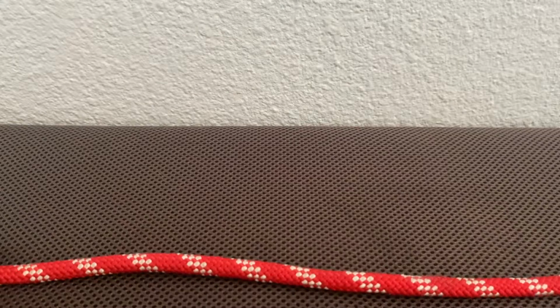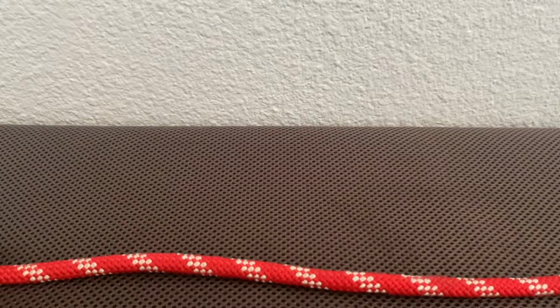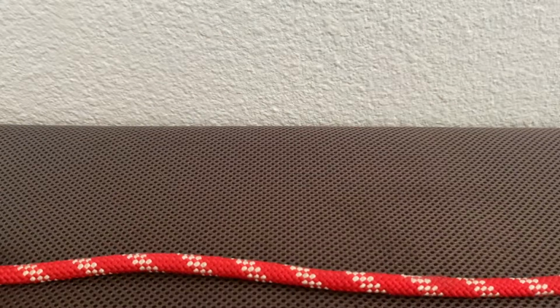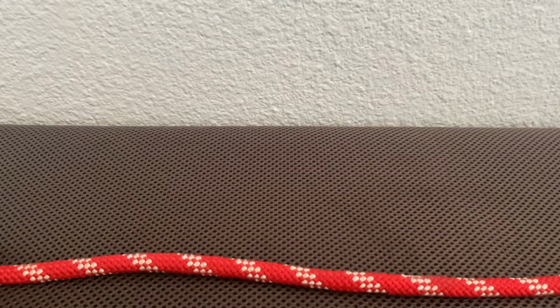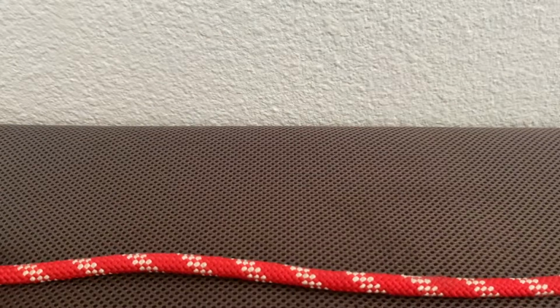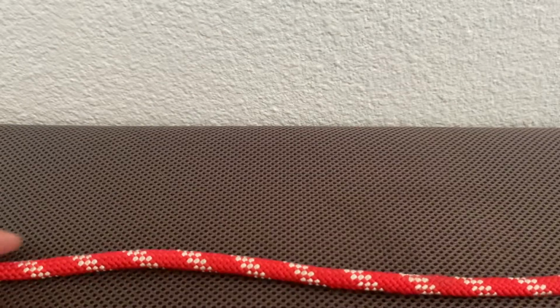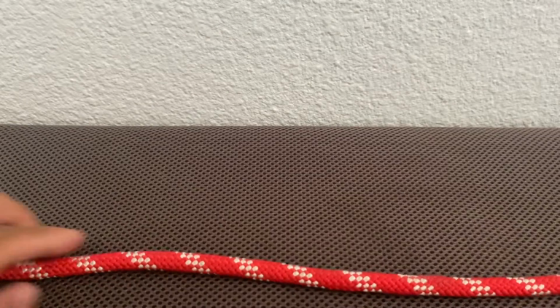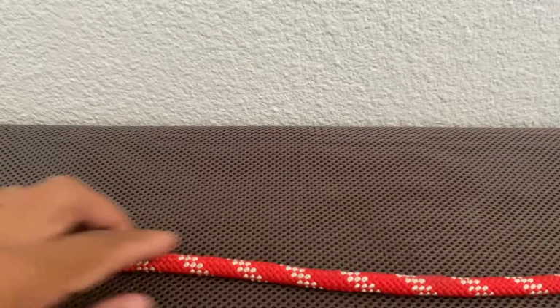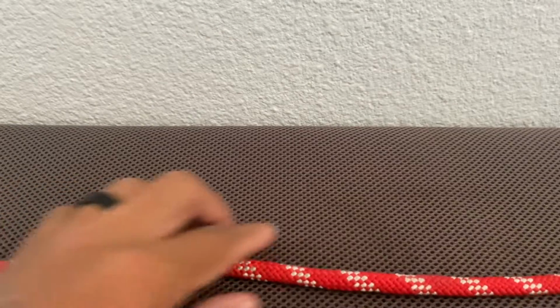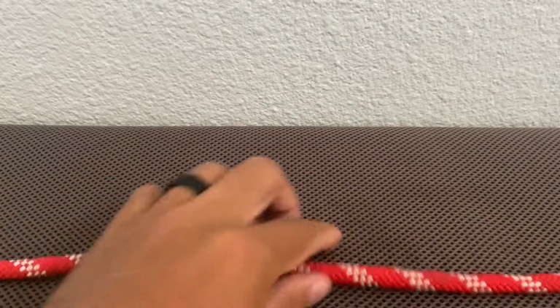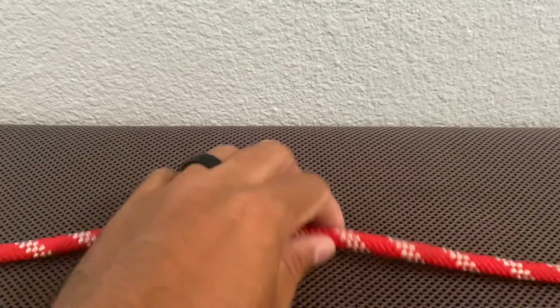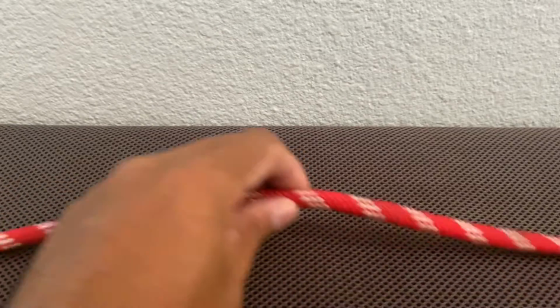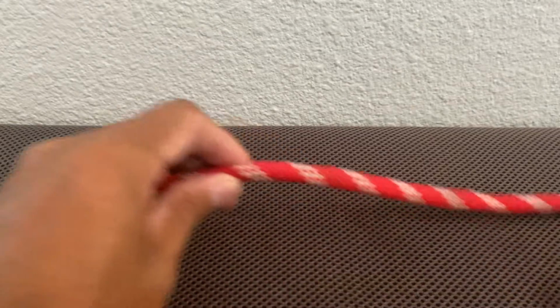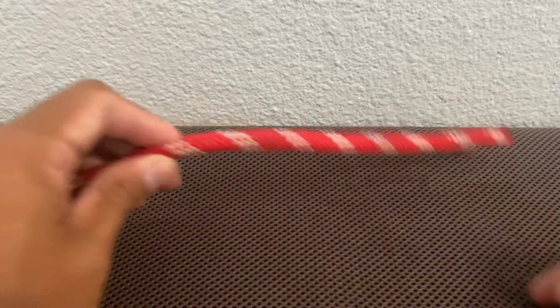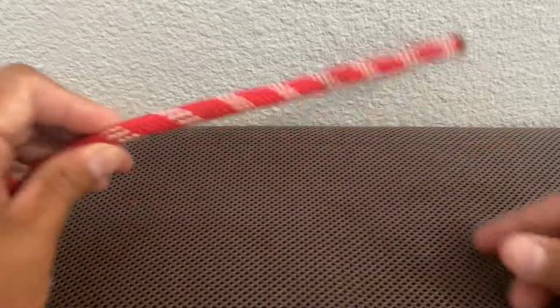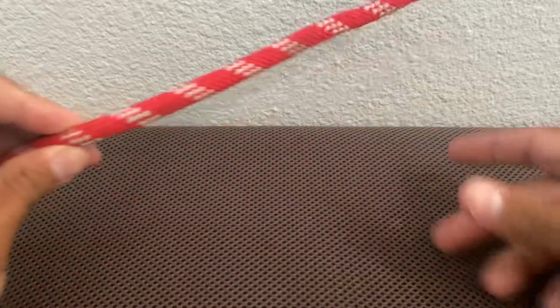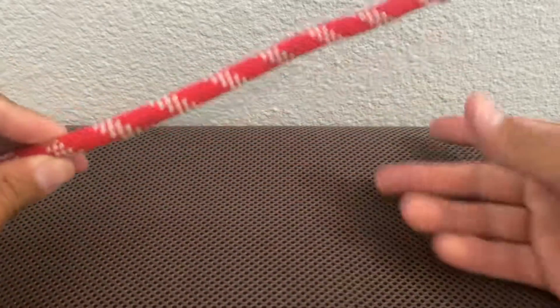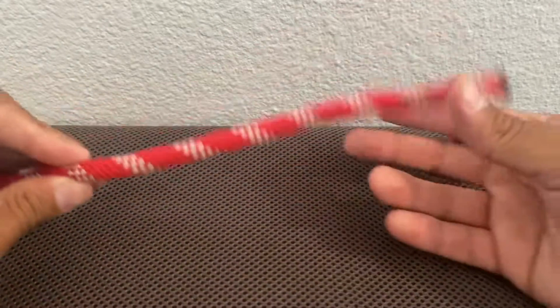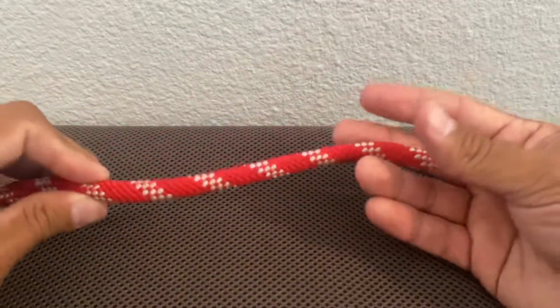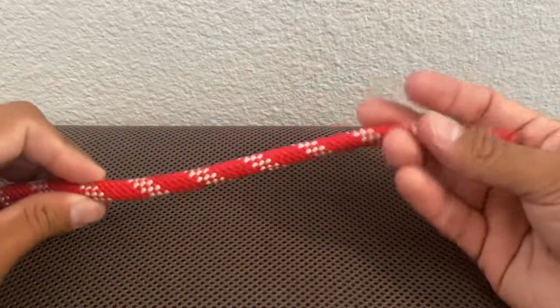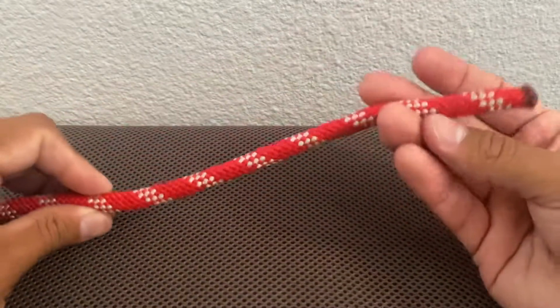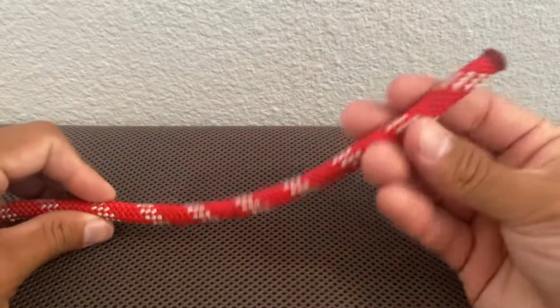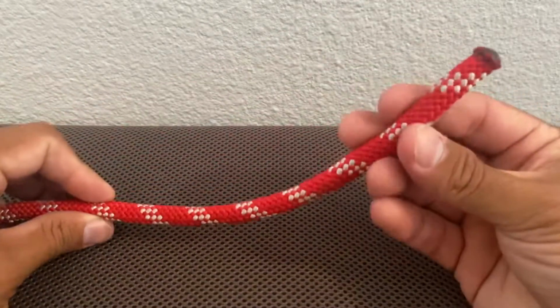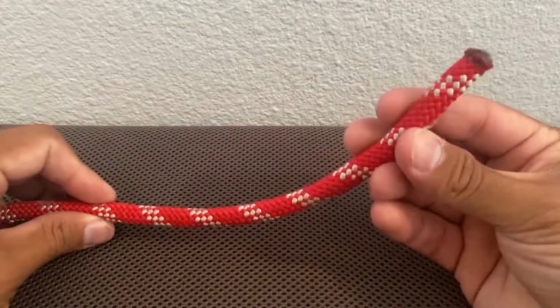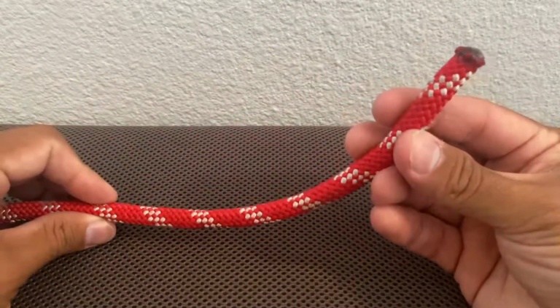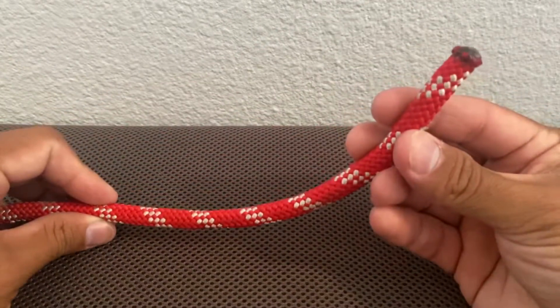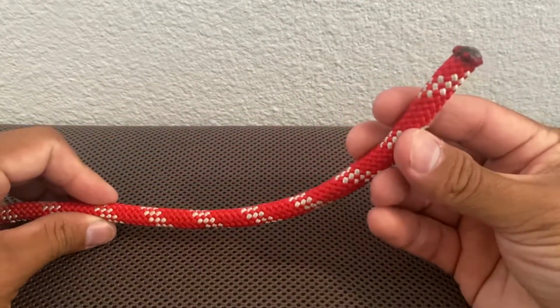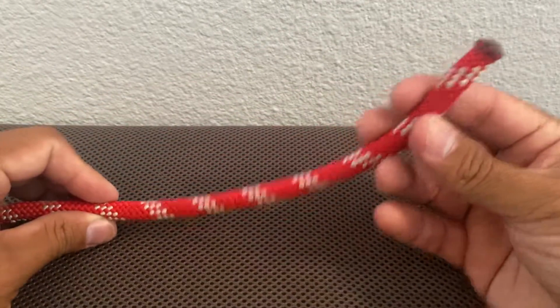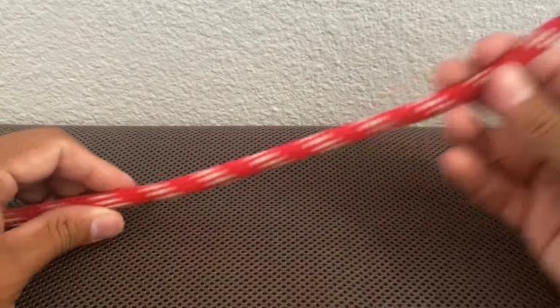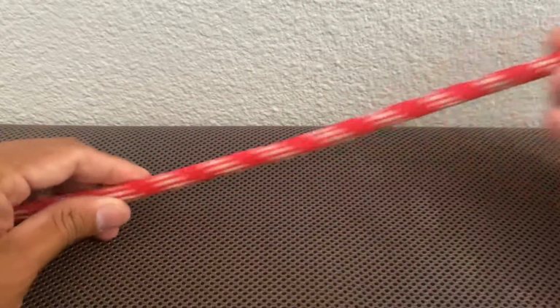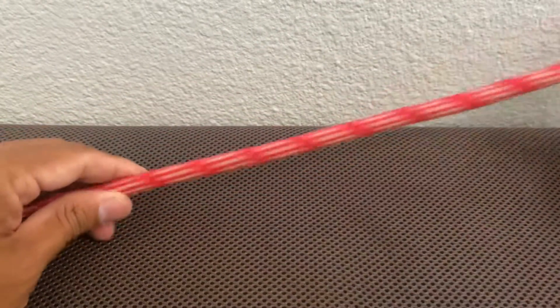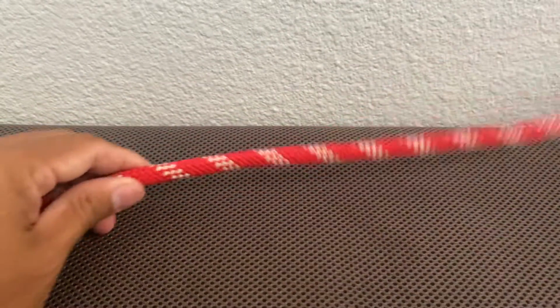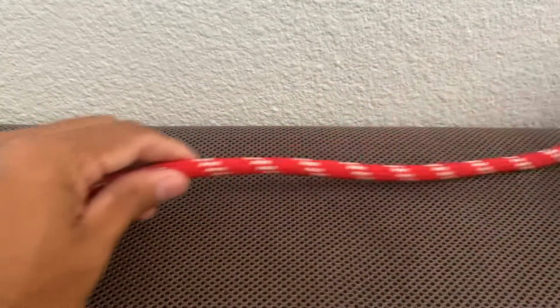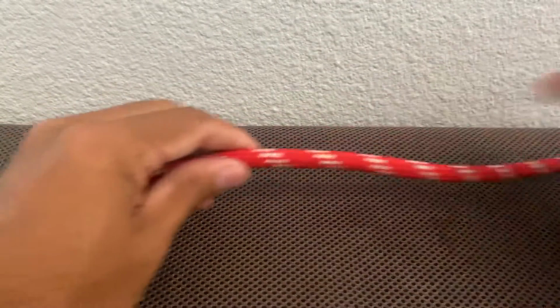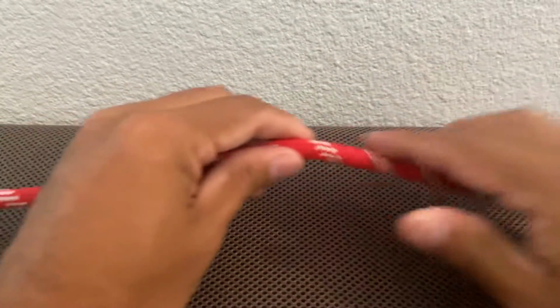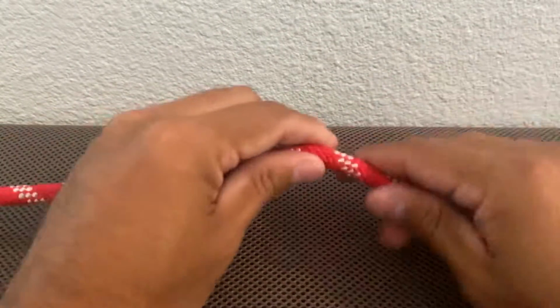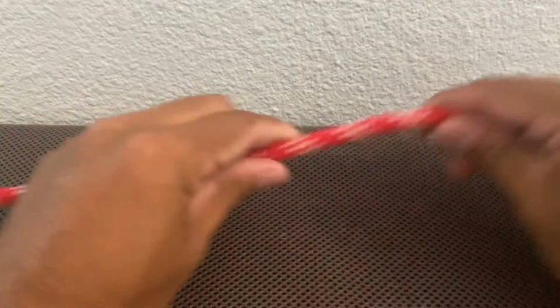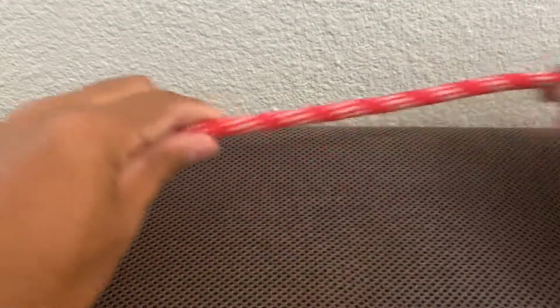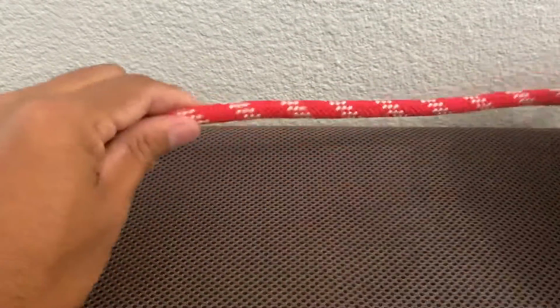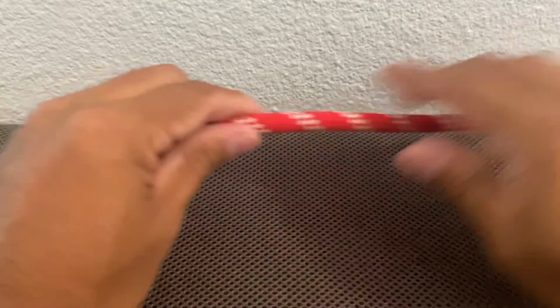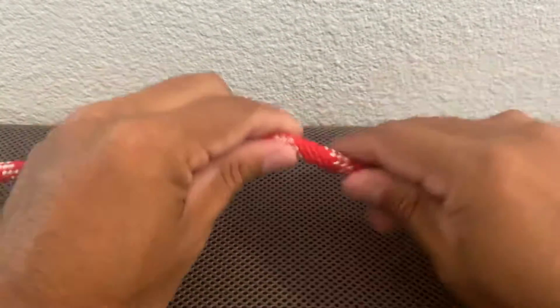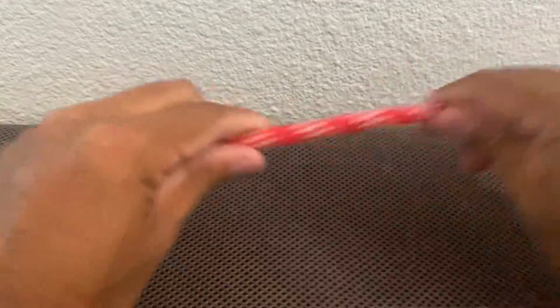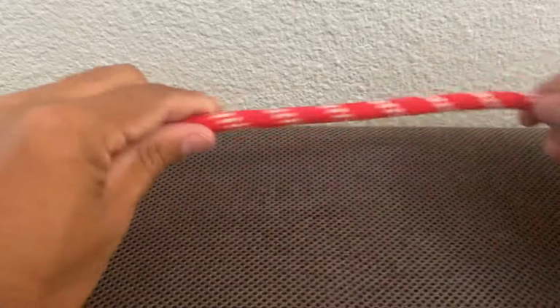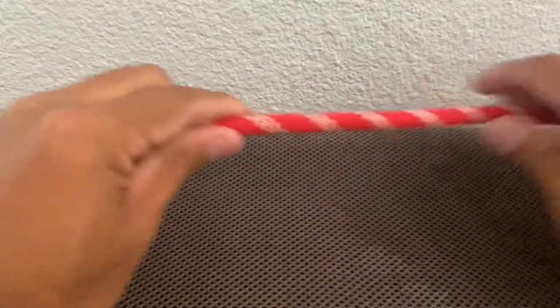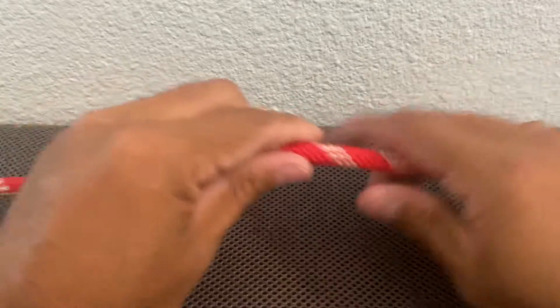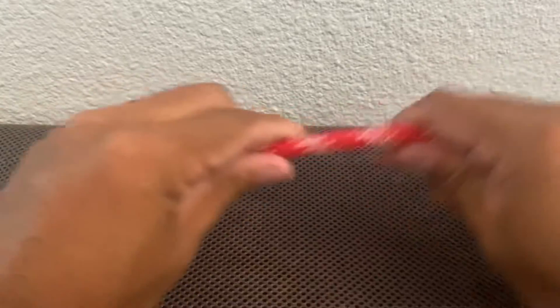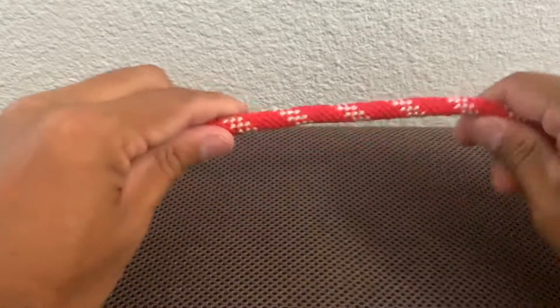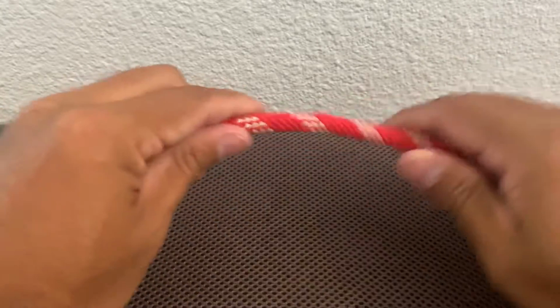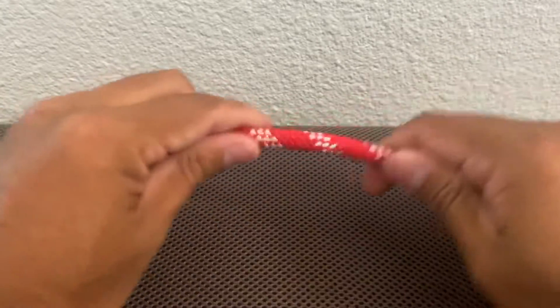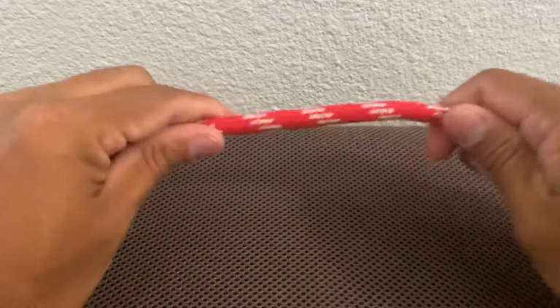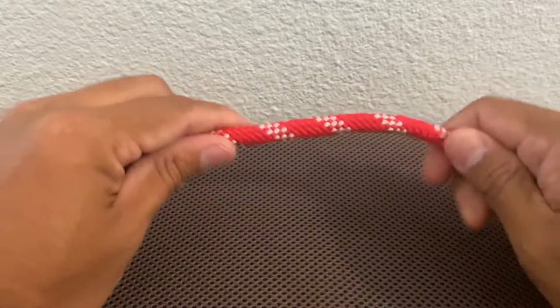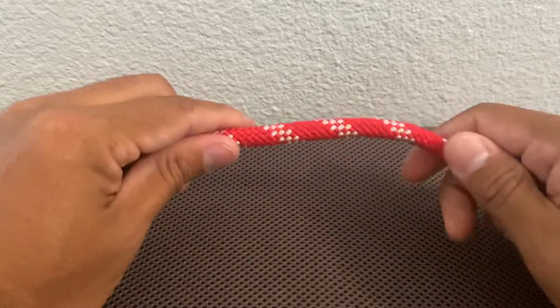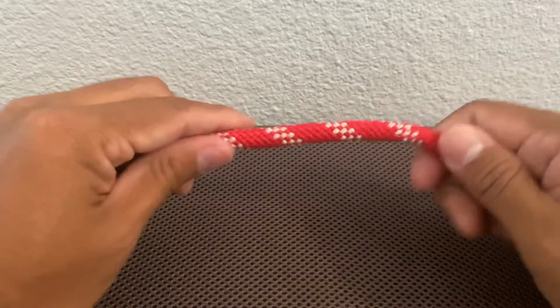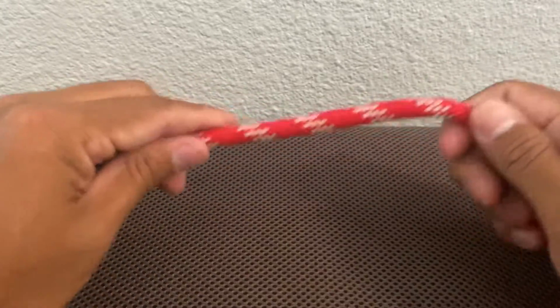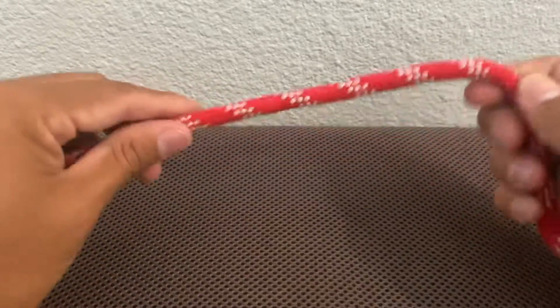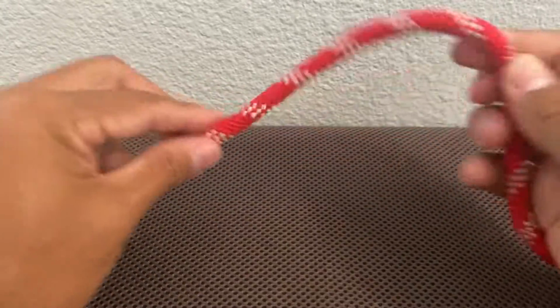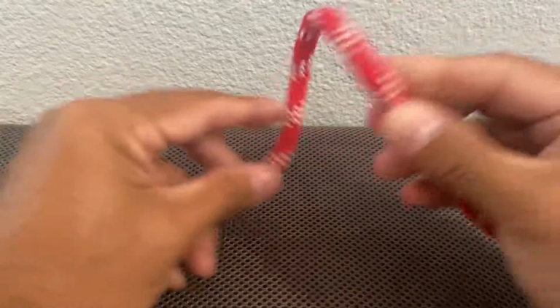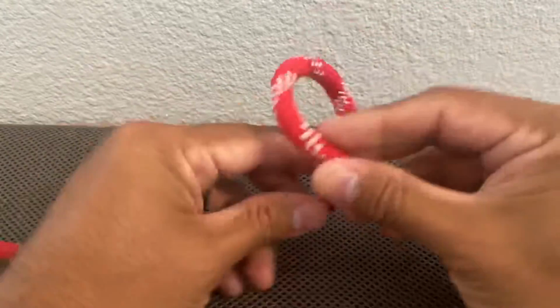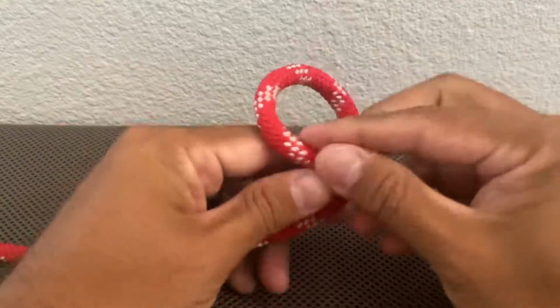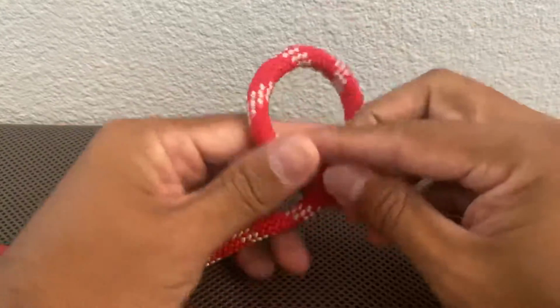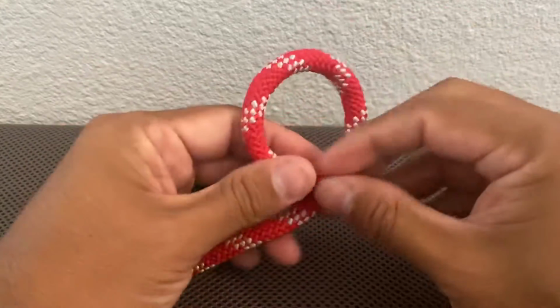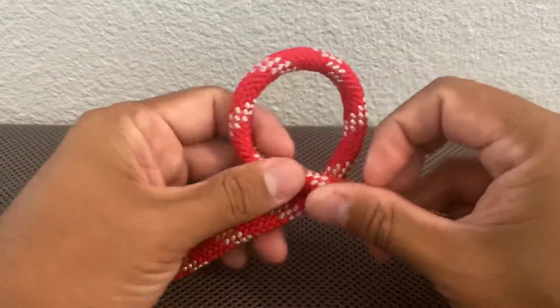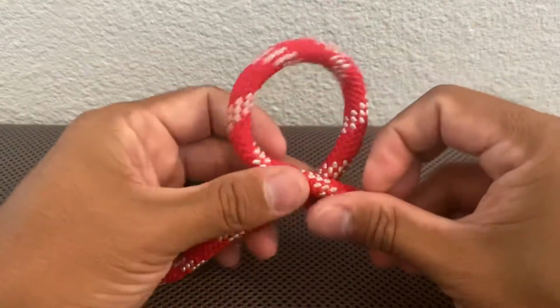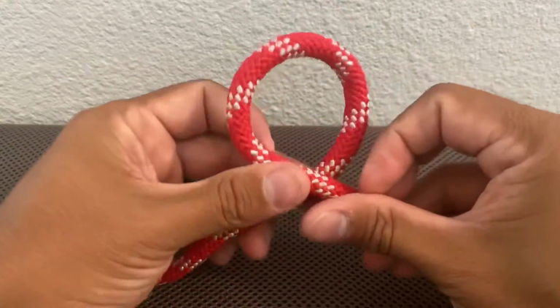Next is the inside bowline. Take your end here and give yourself plenty of space. Create your loop.